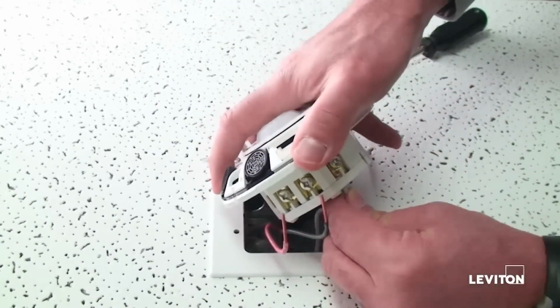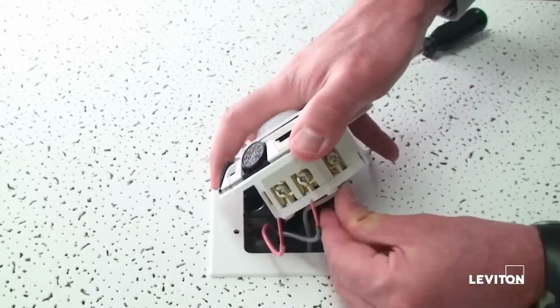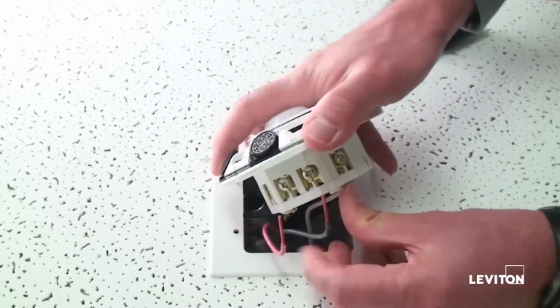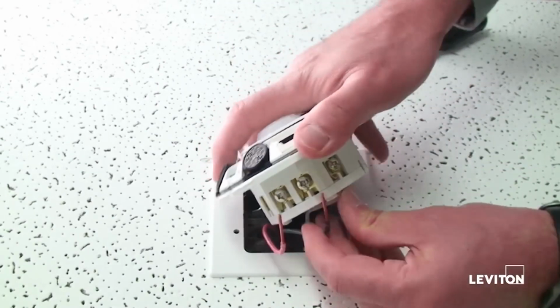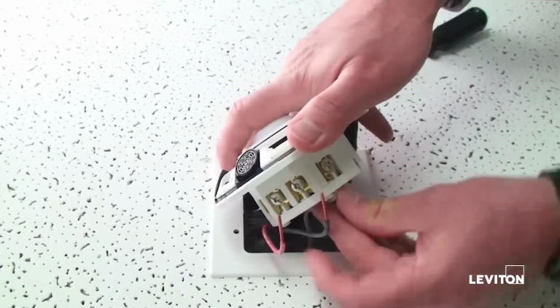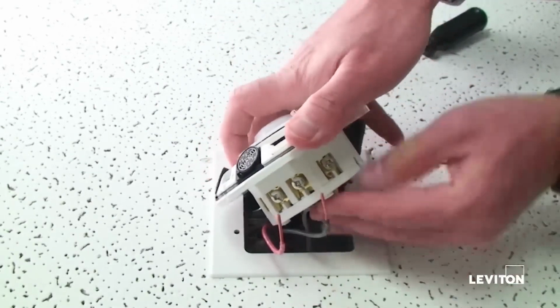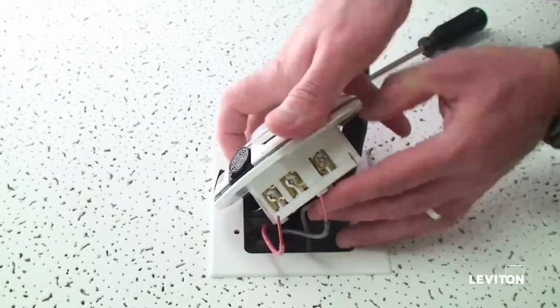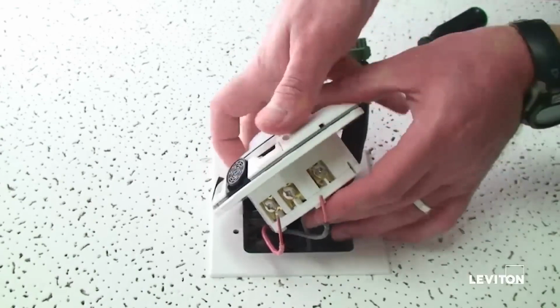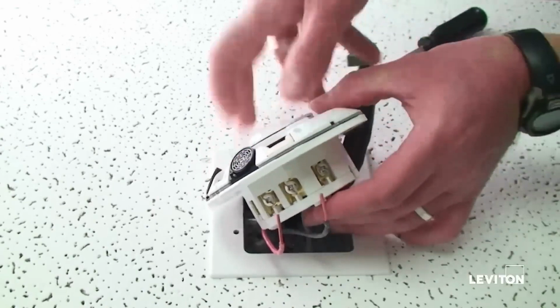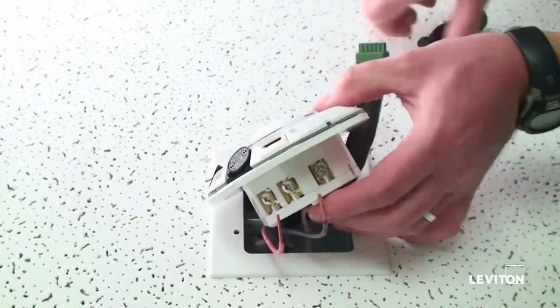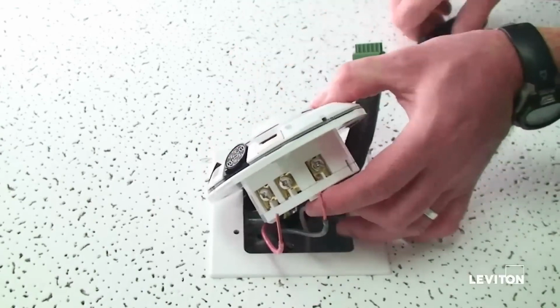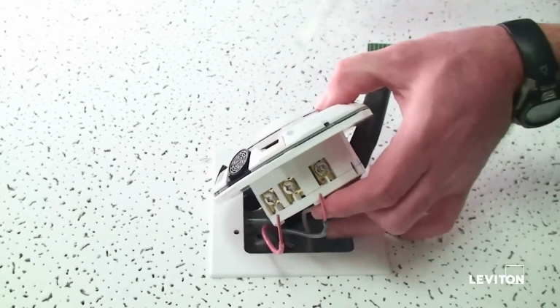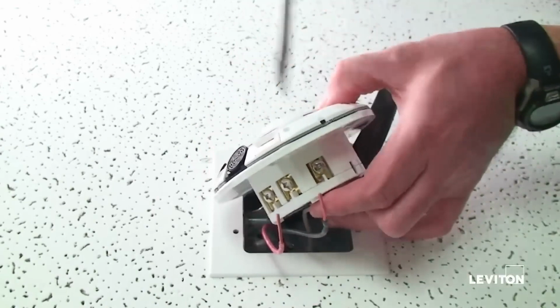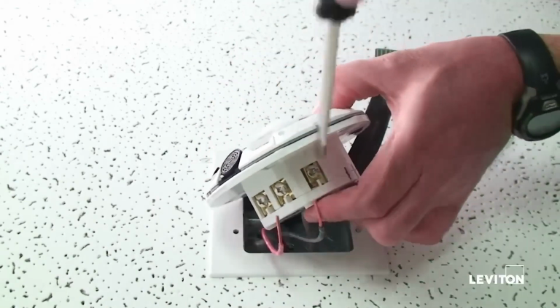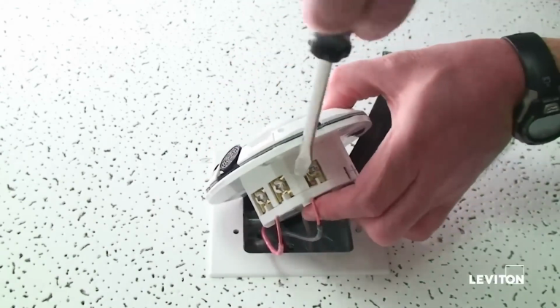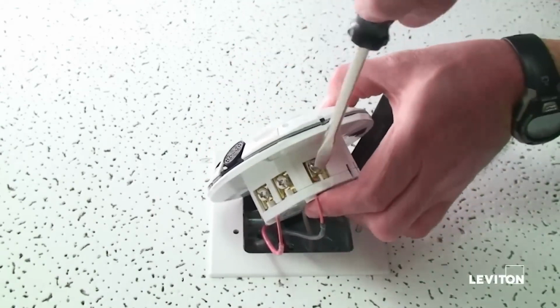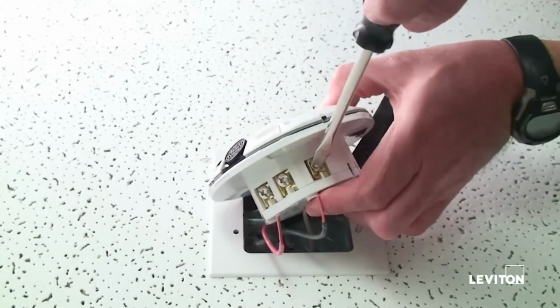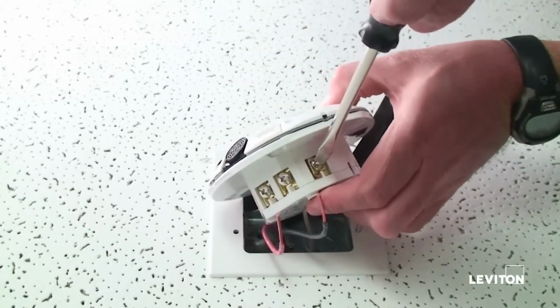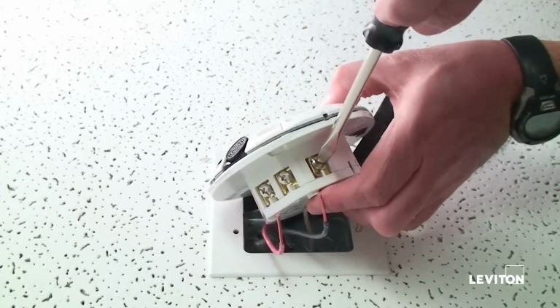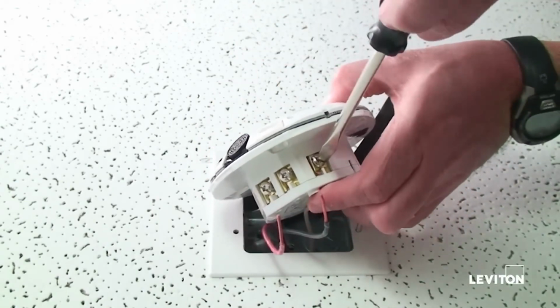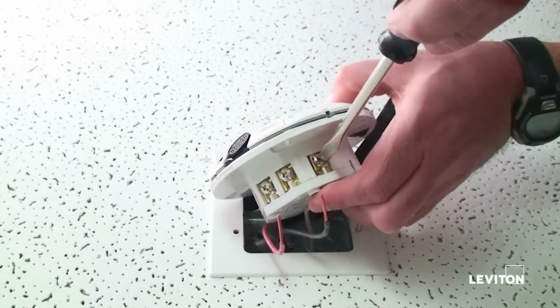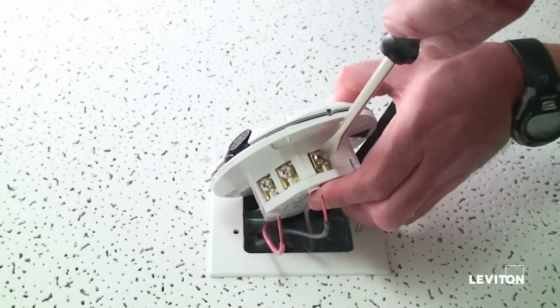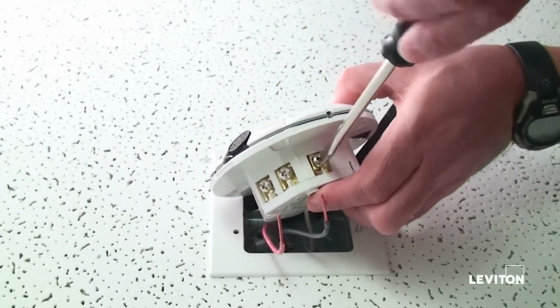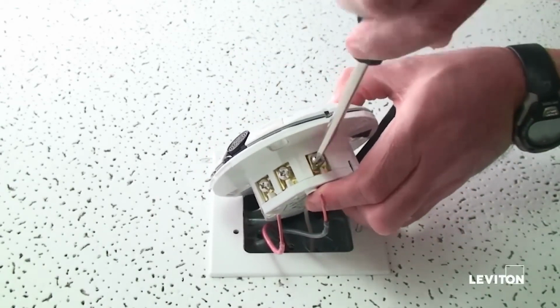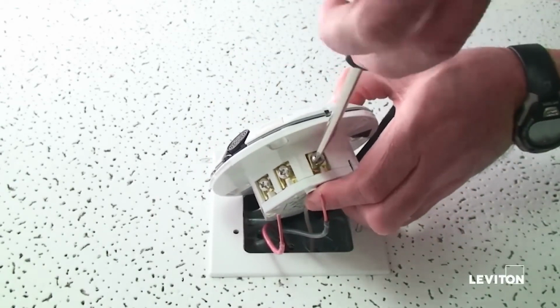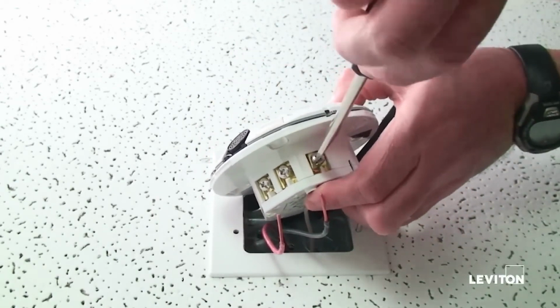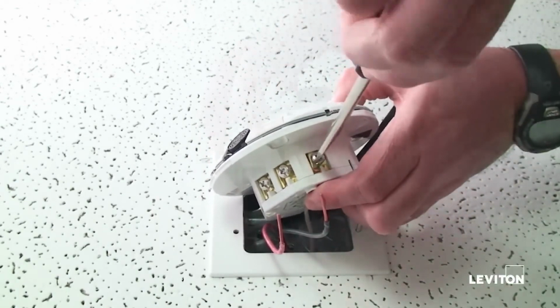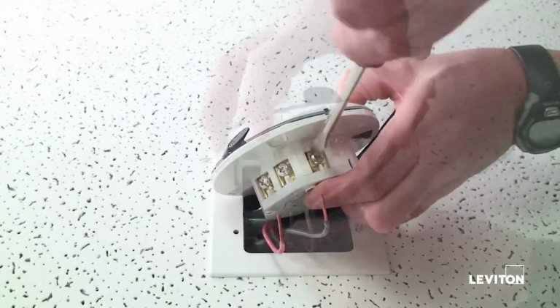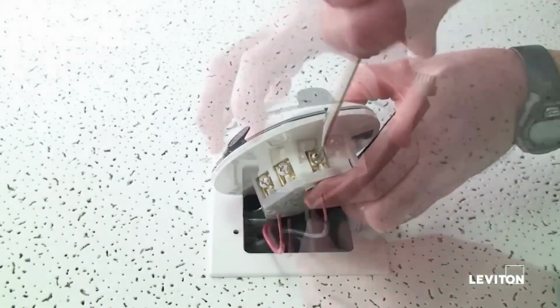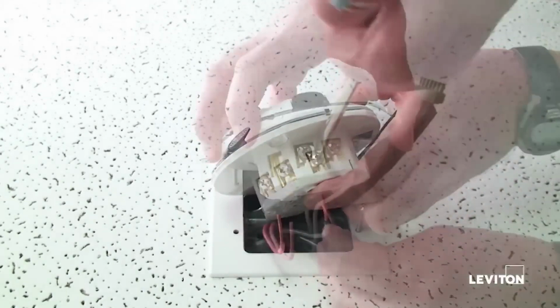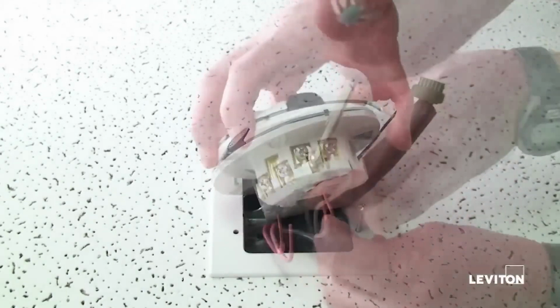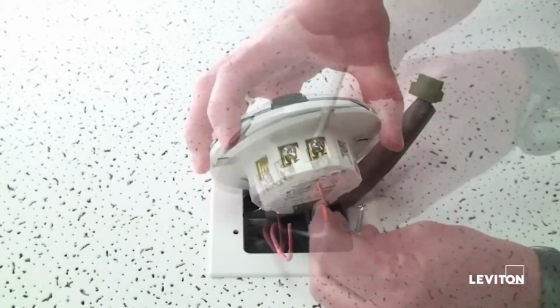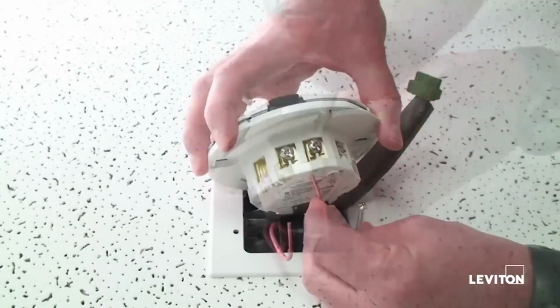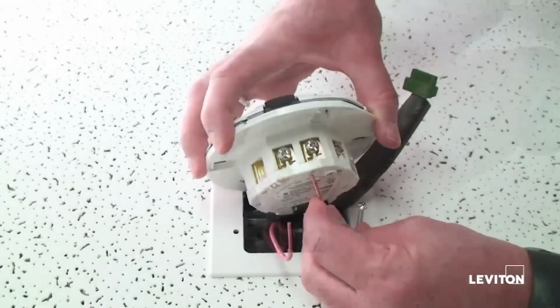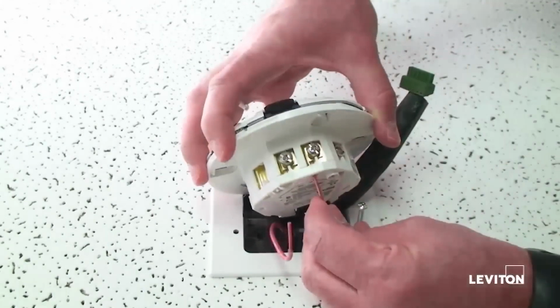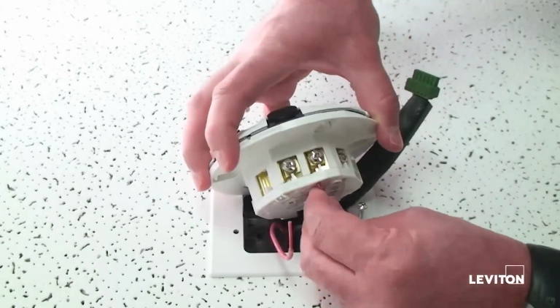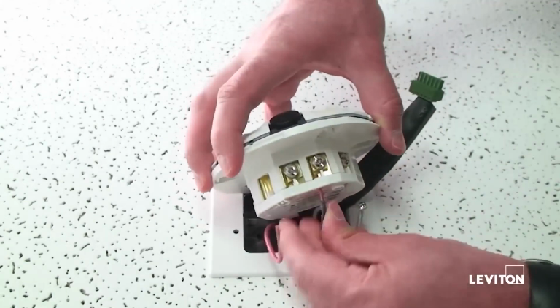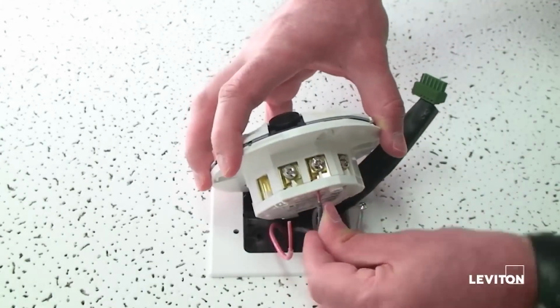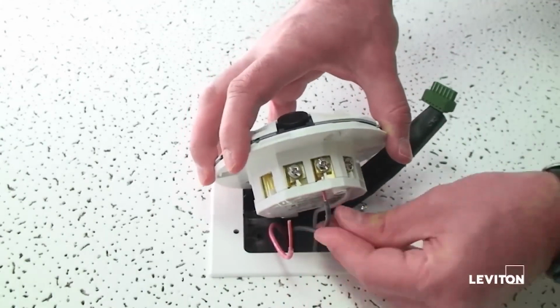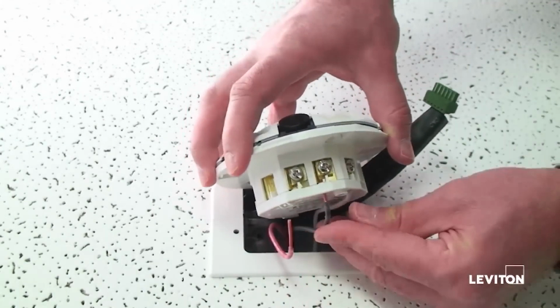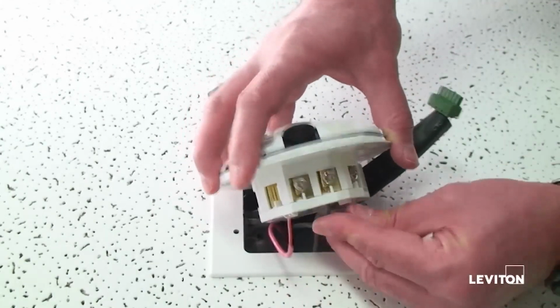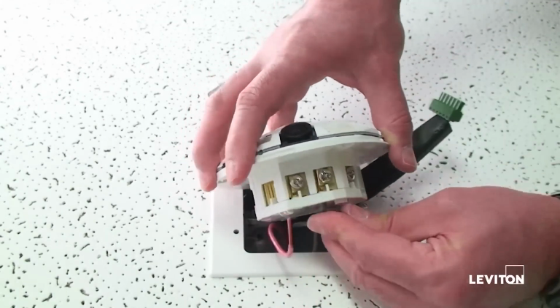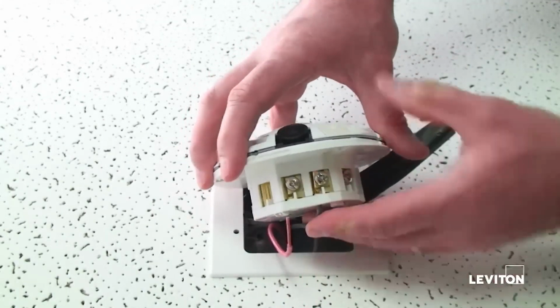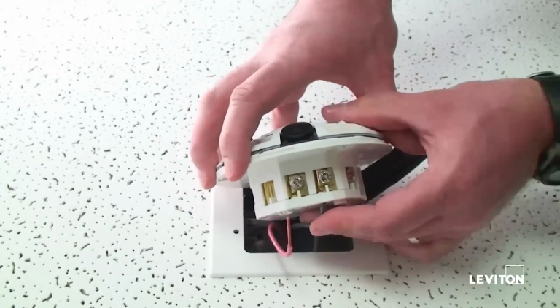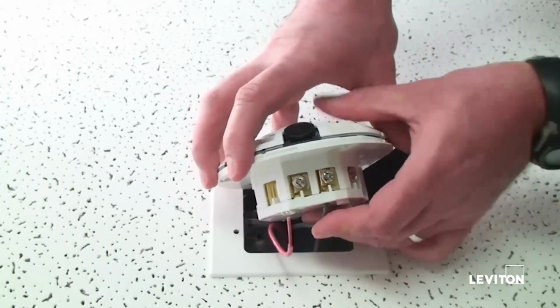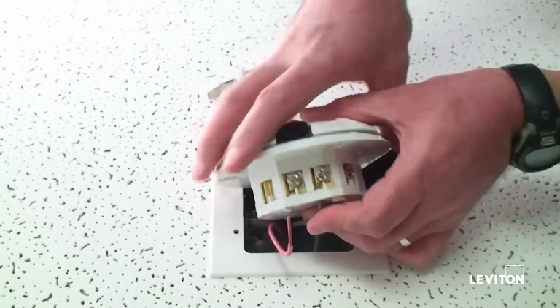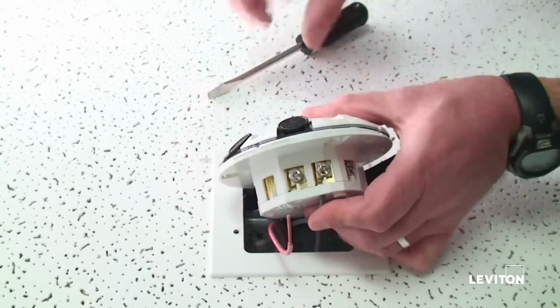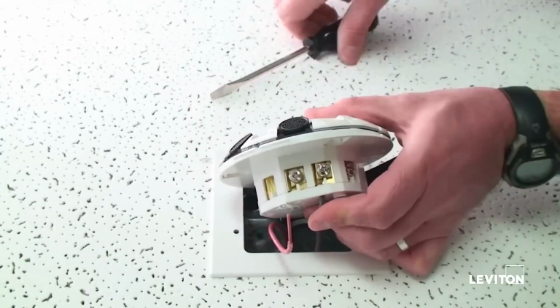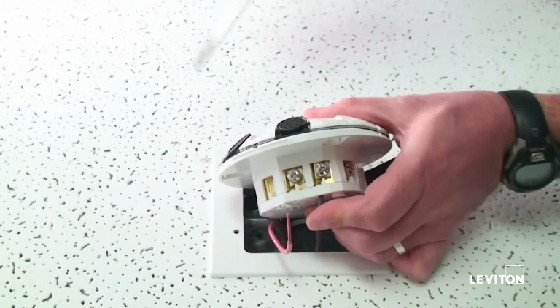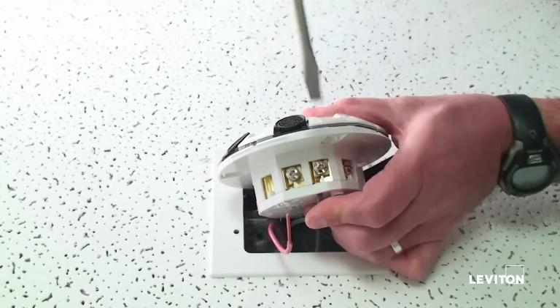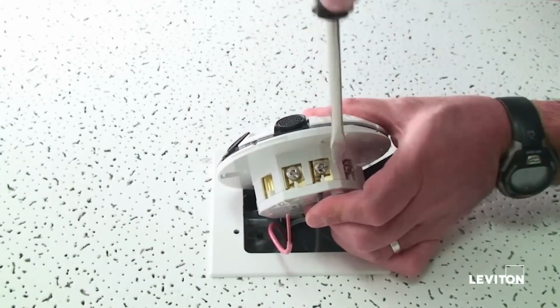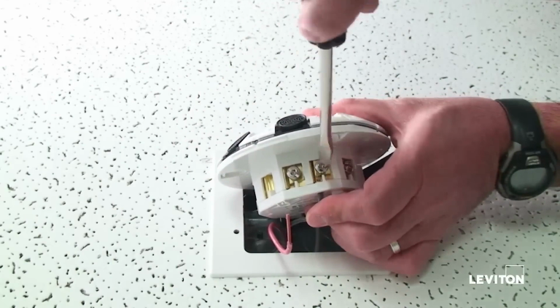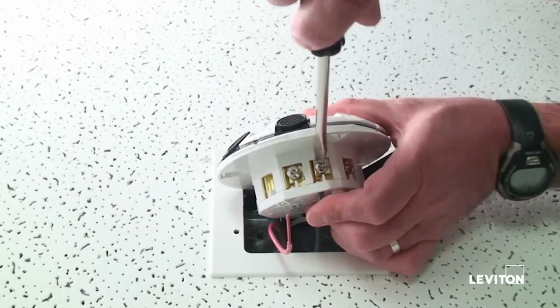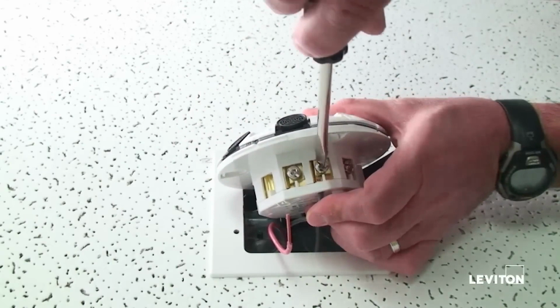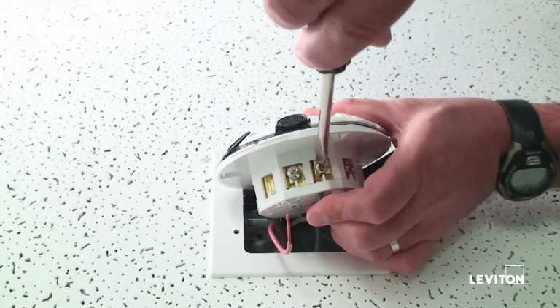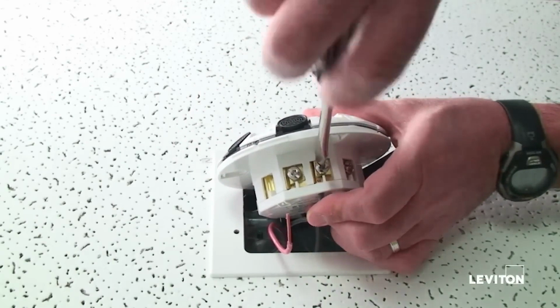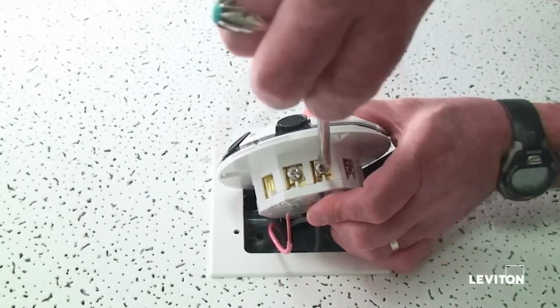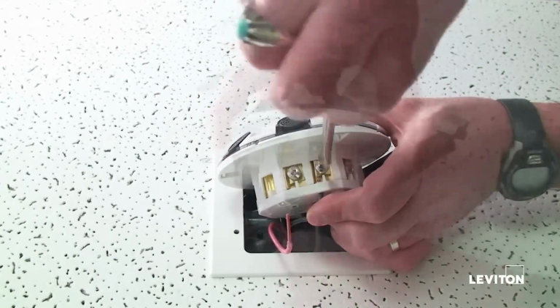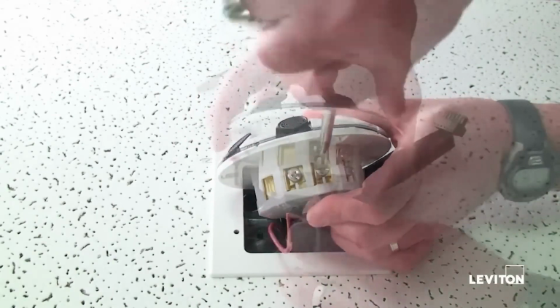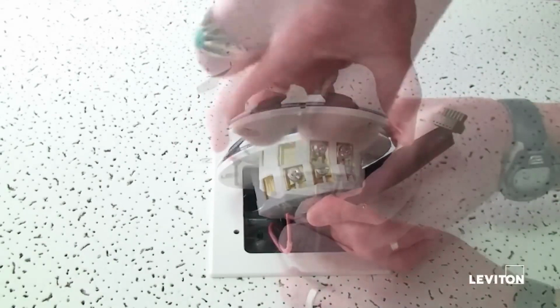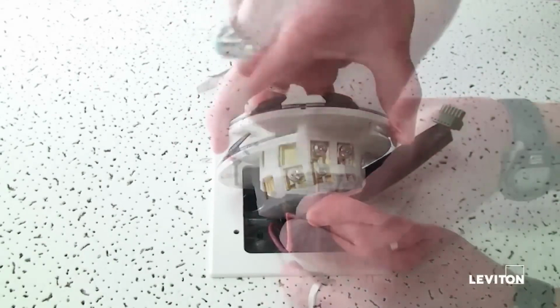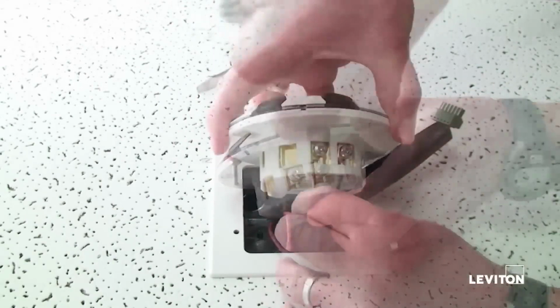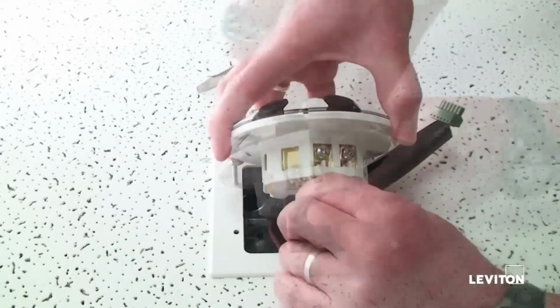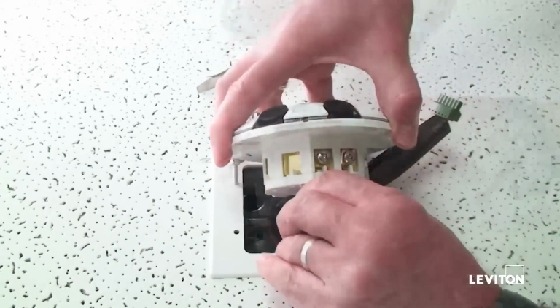Wire the neutral first, then the line, then the load.